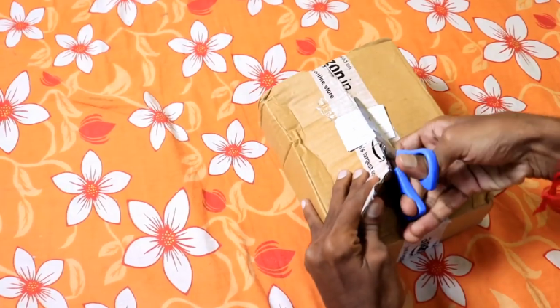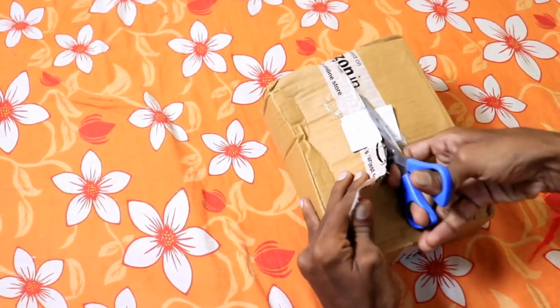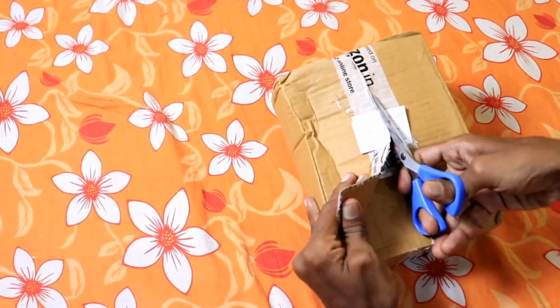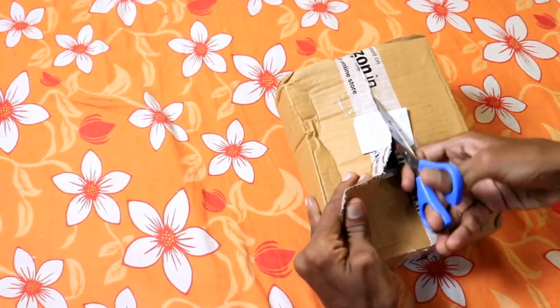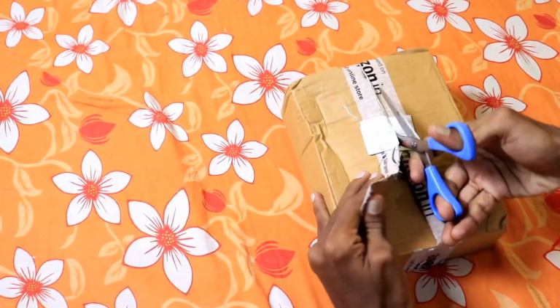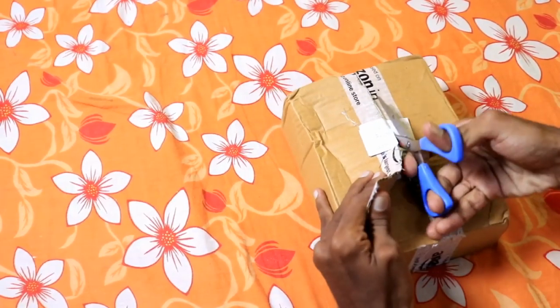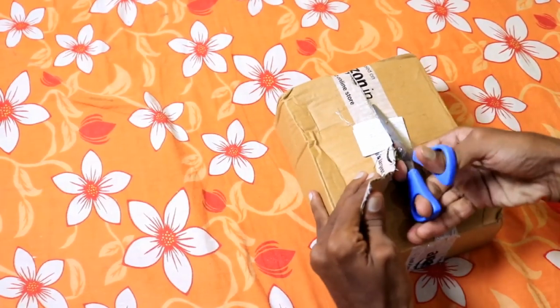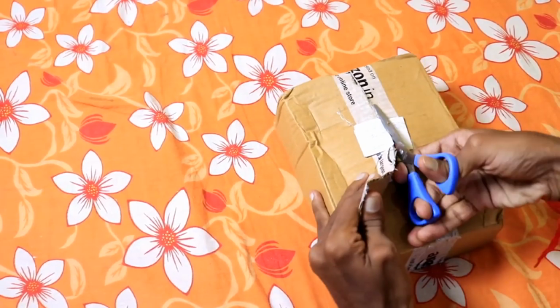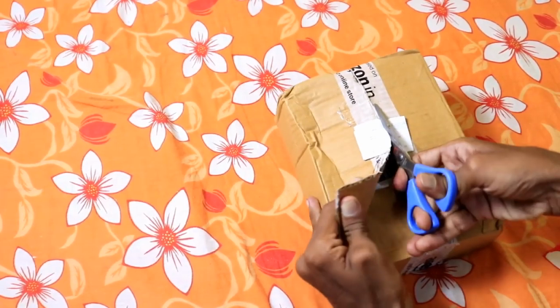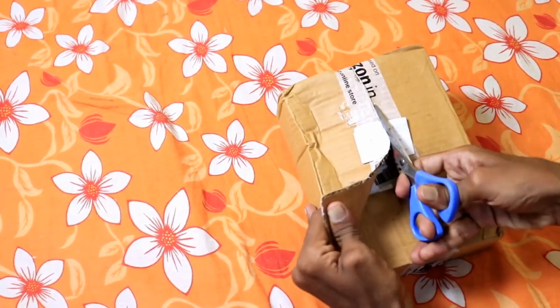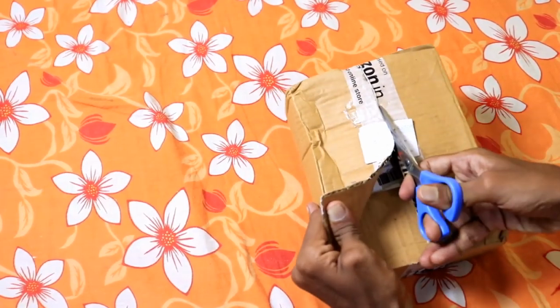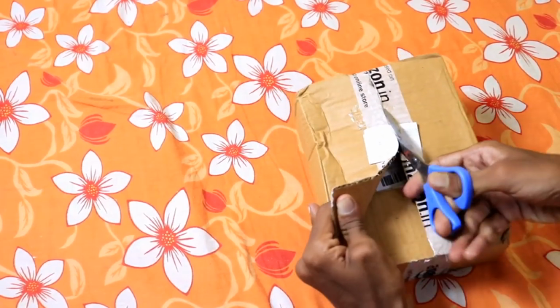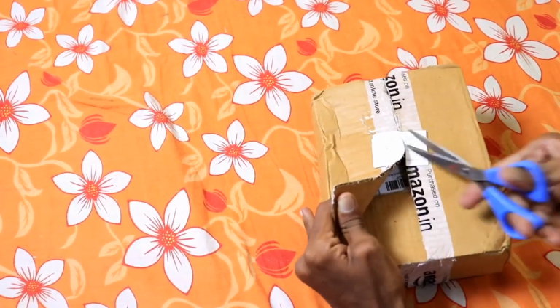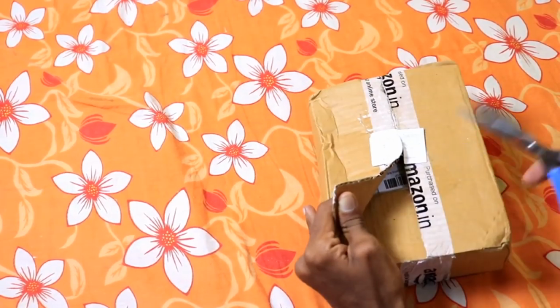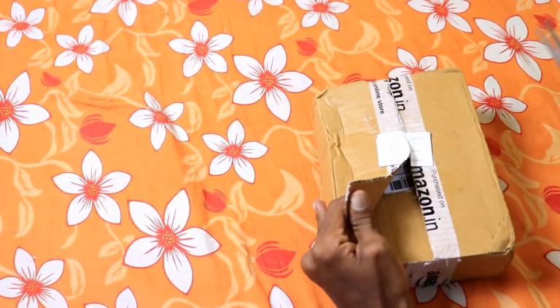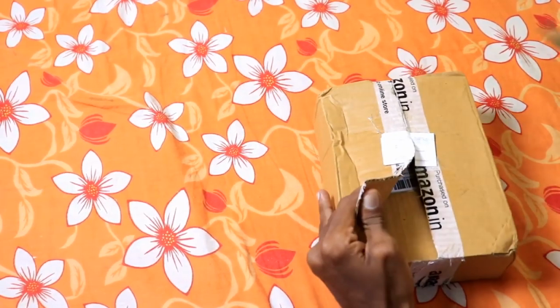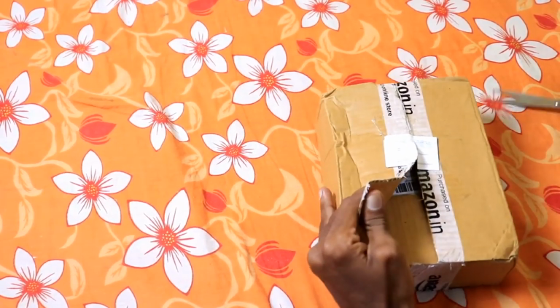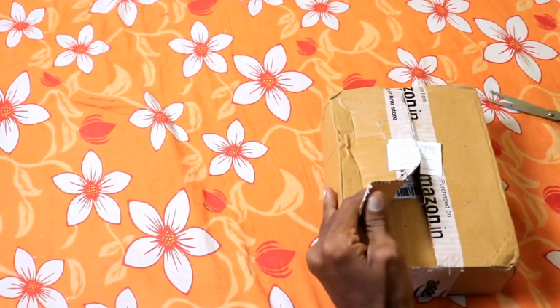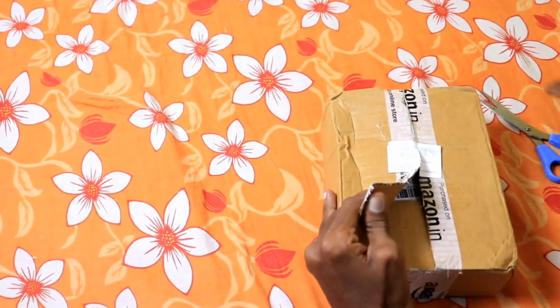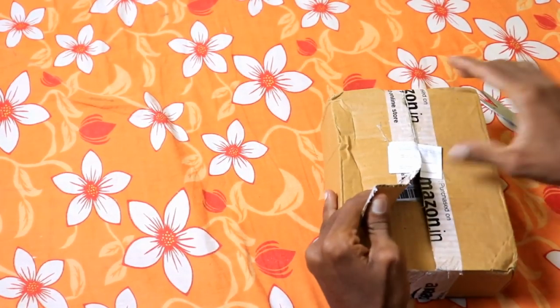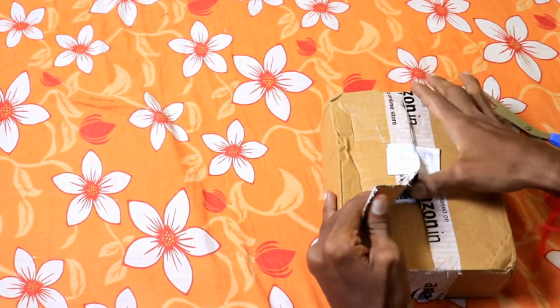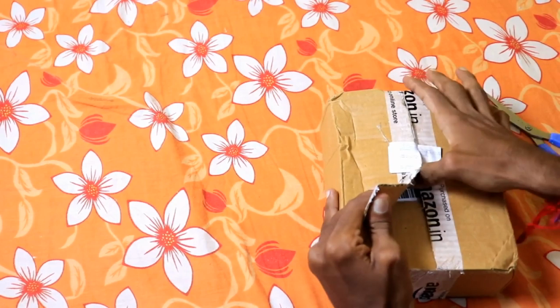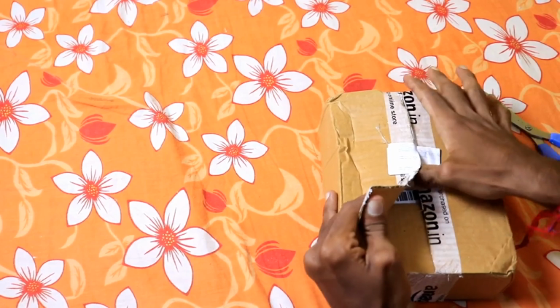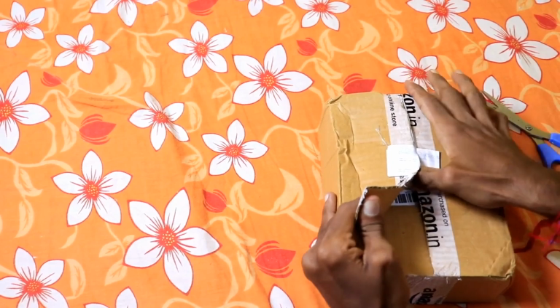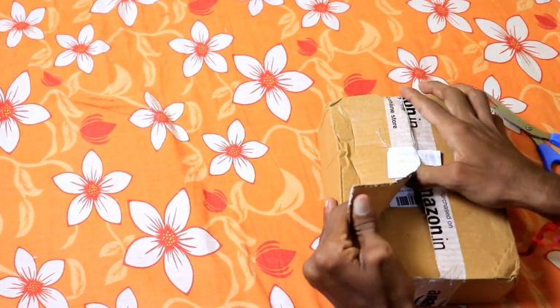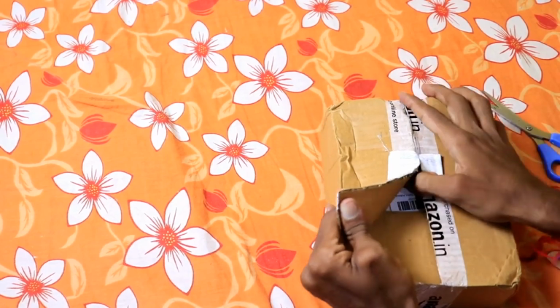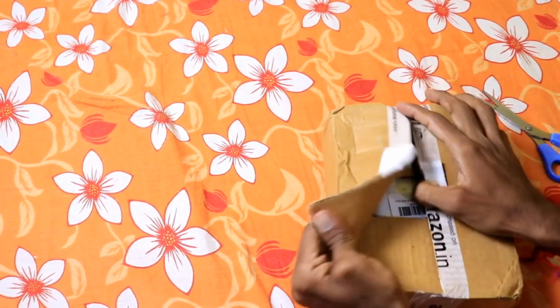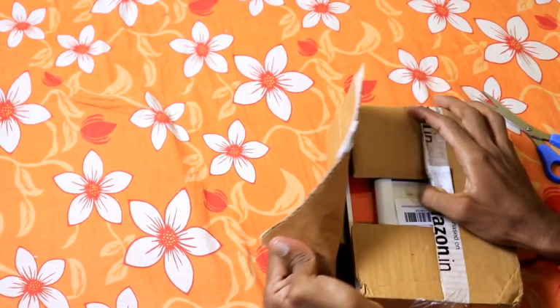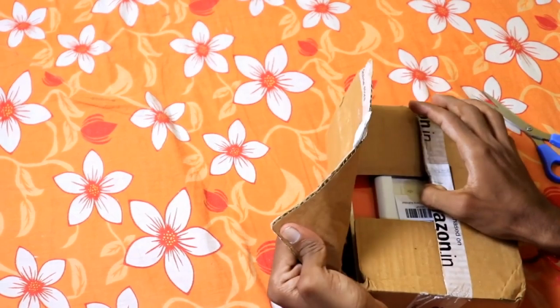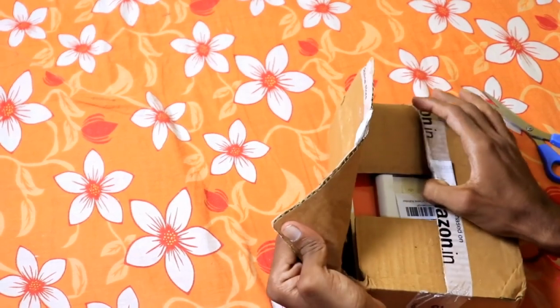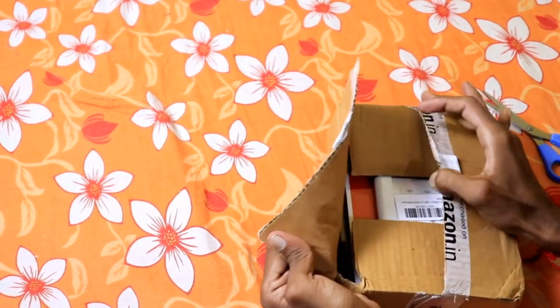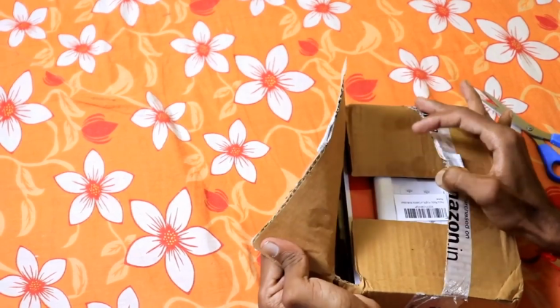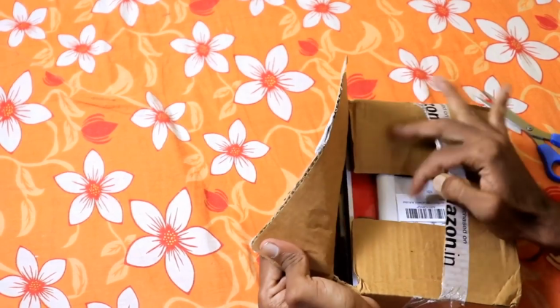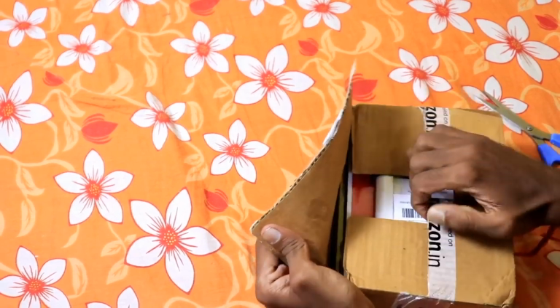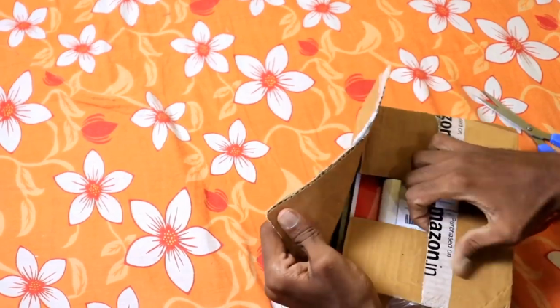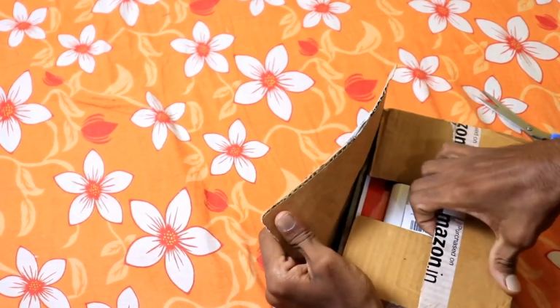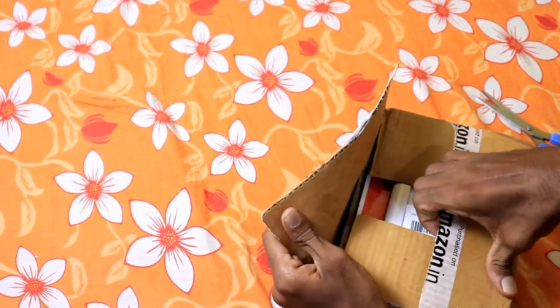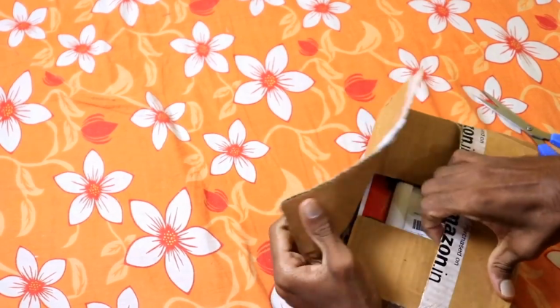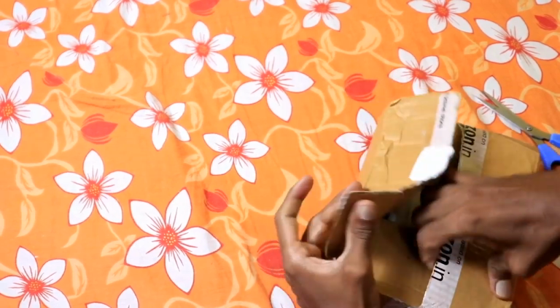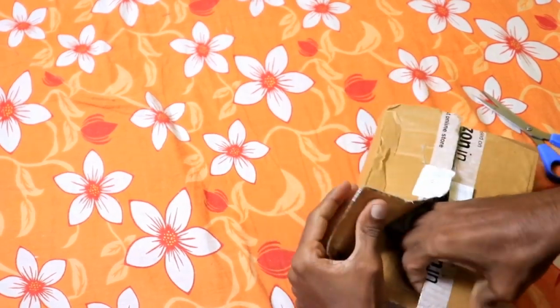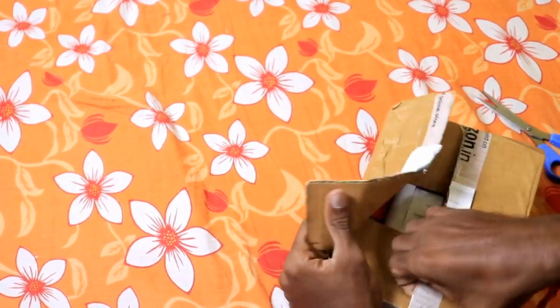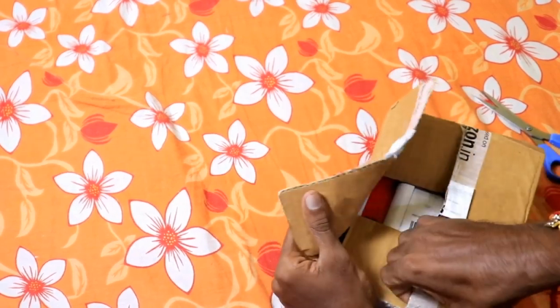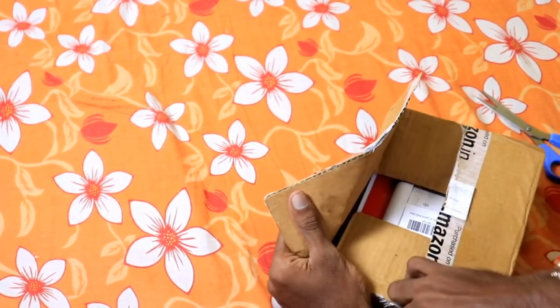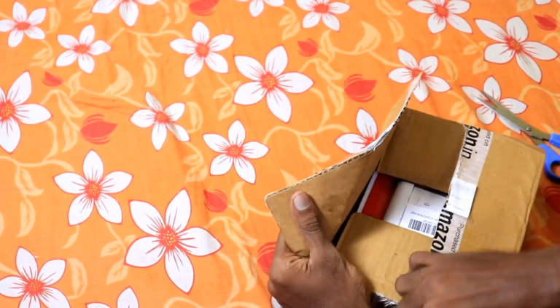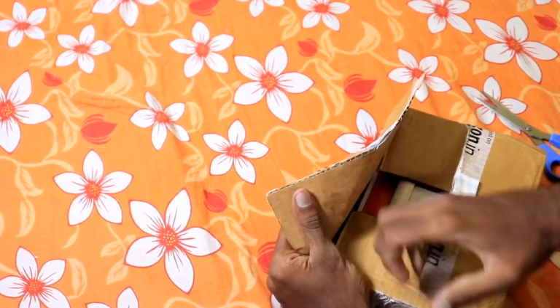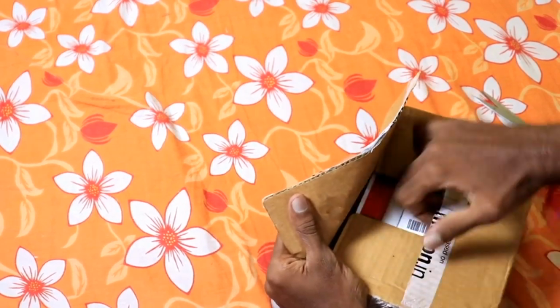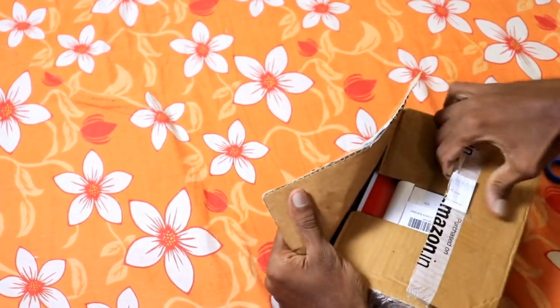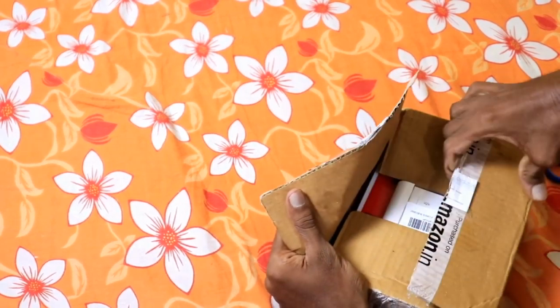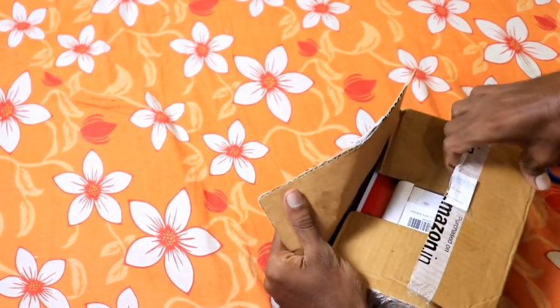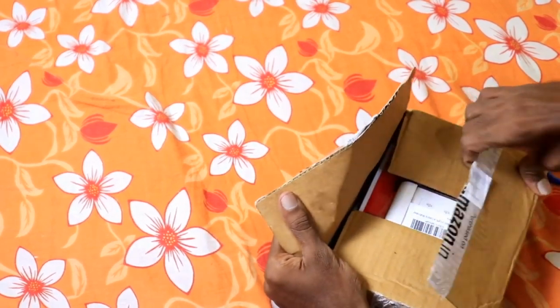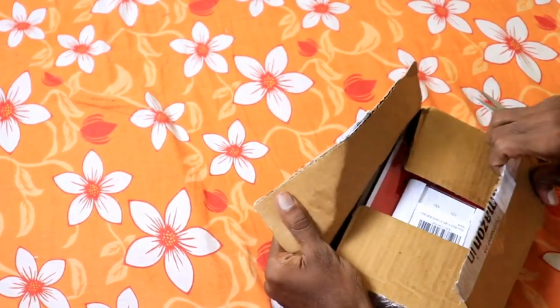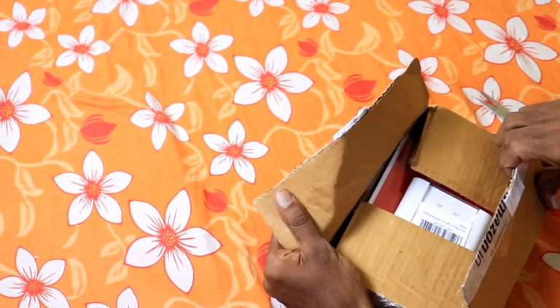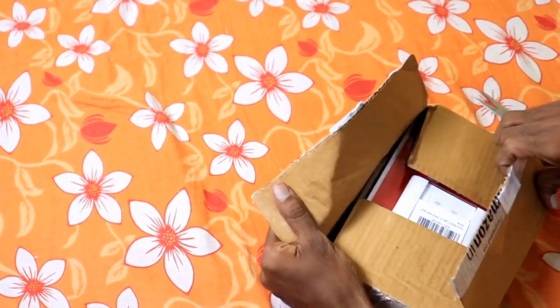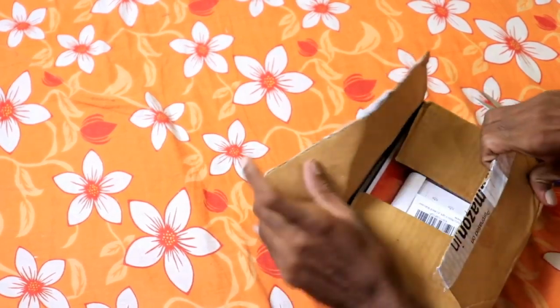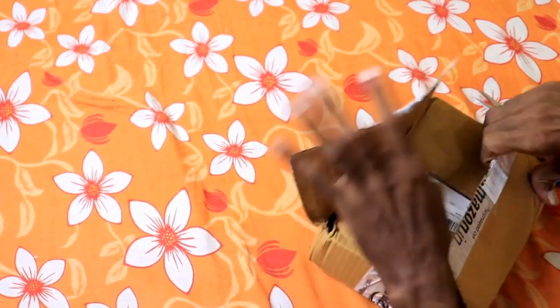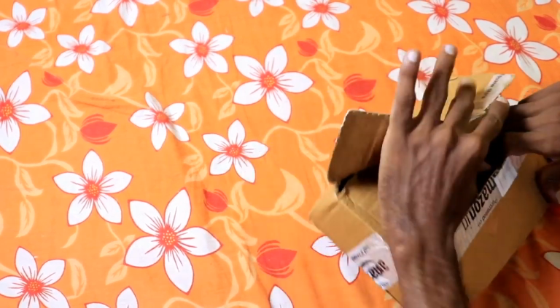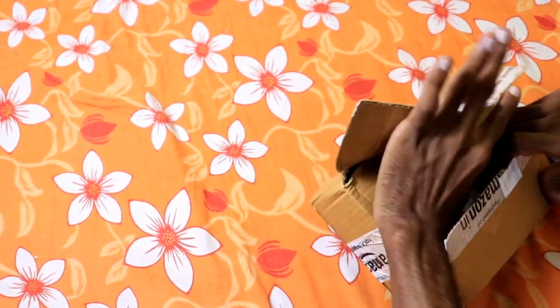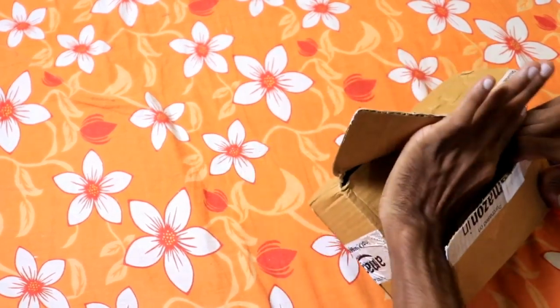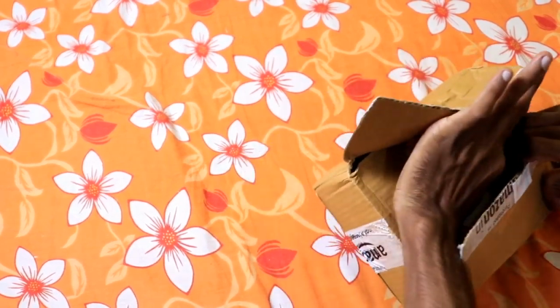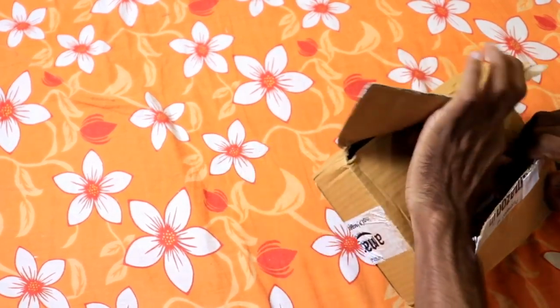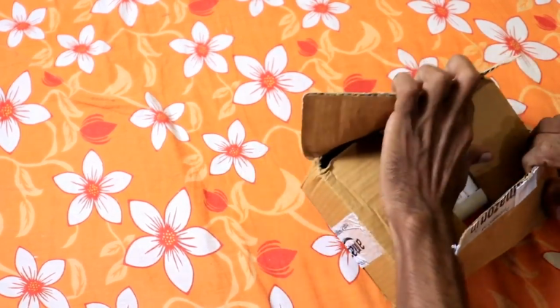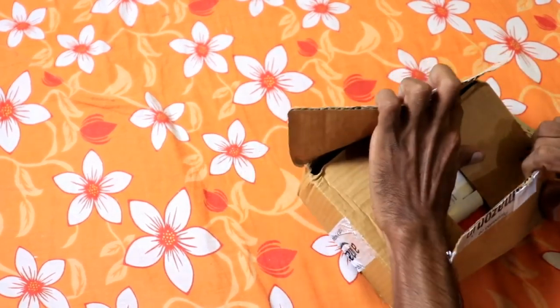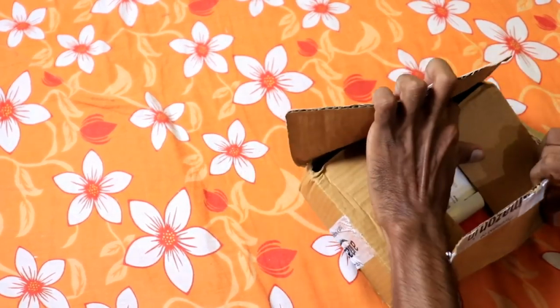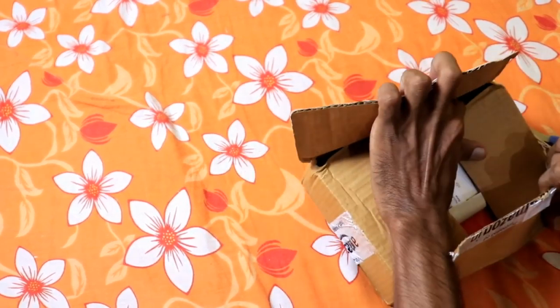Friends, you are going to book it on Amazon. If you open the box, it will be directly available.